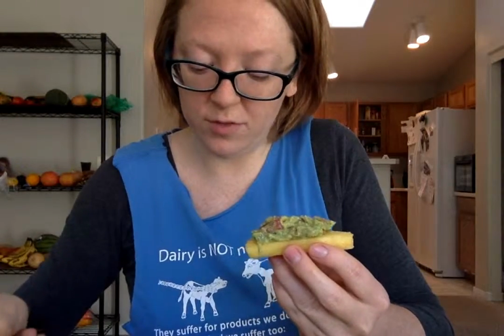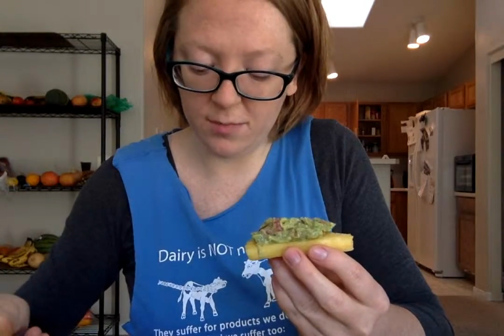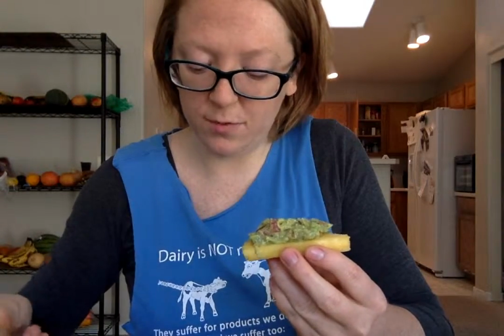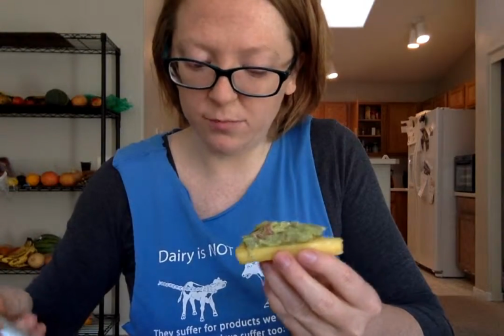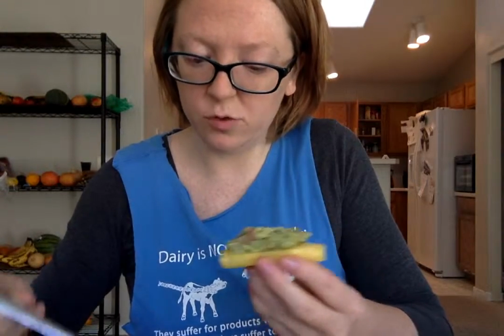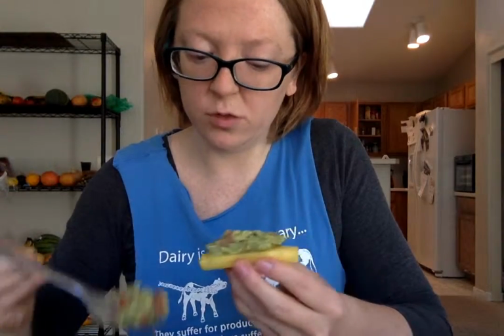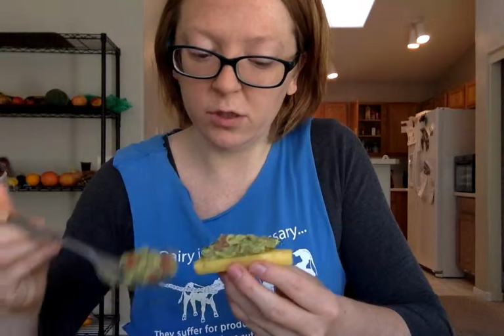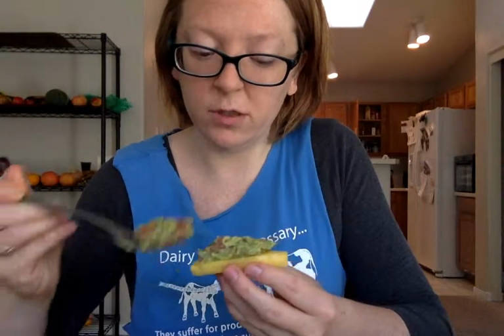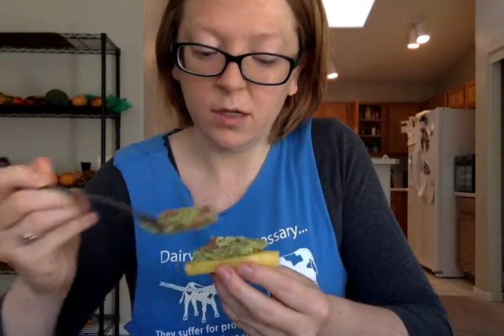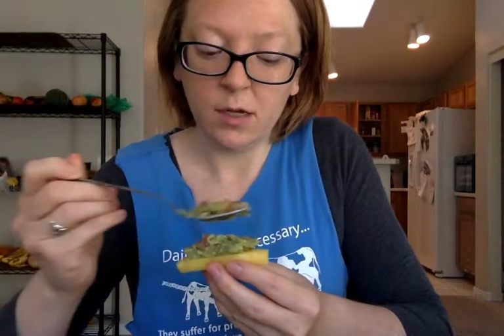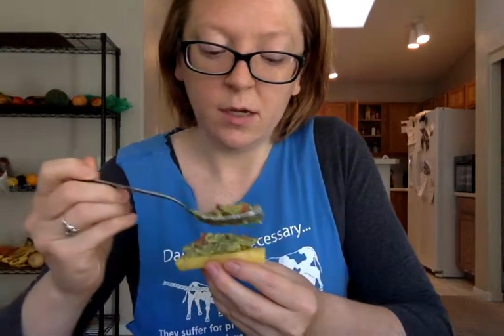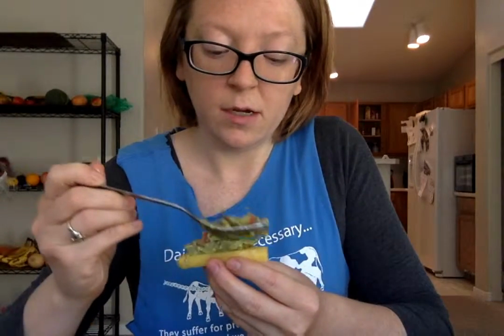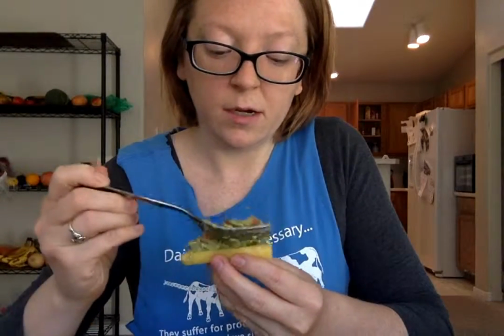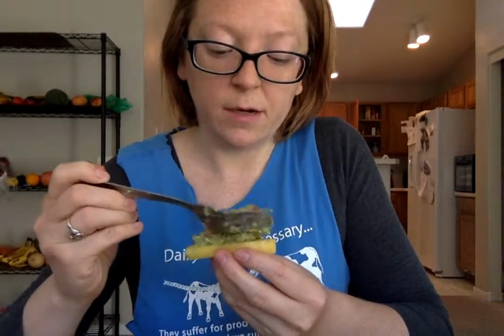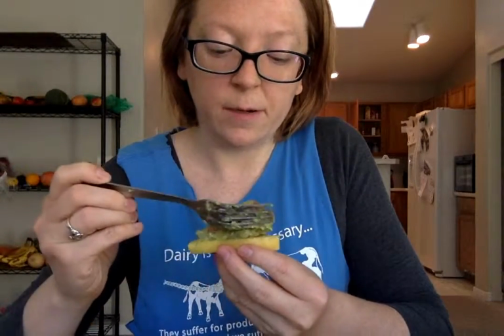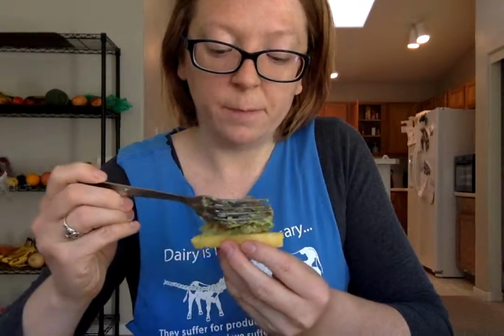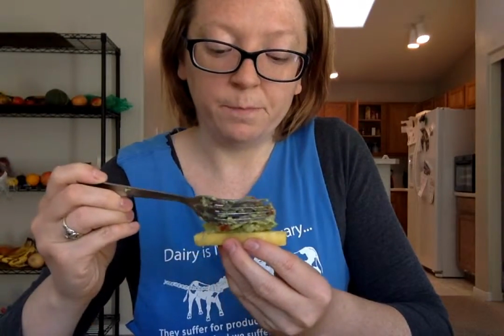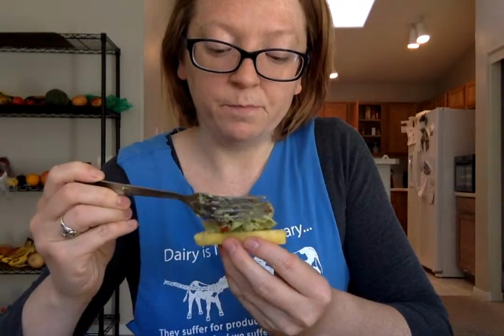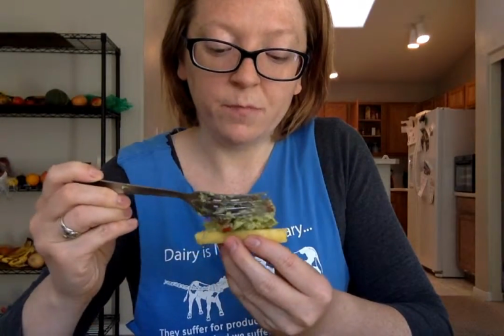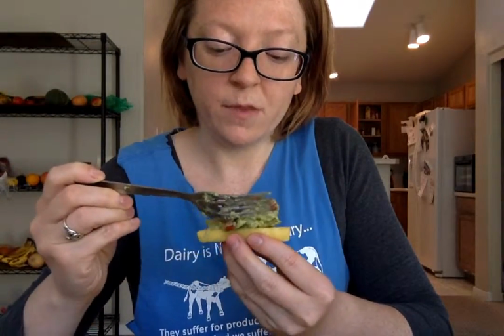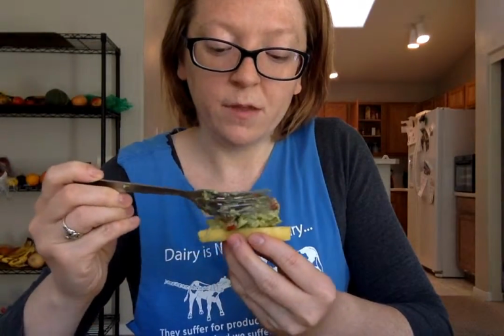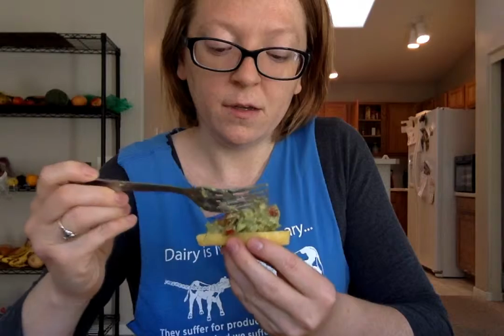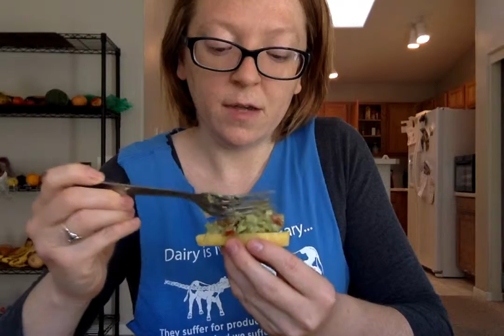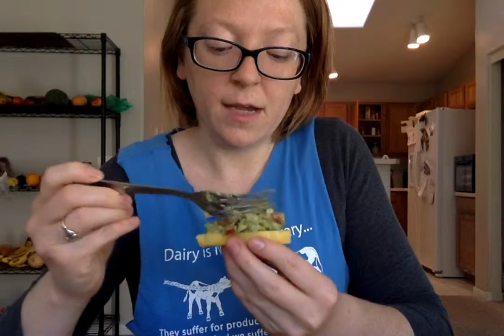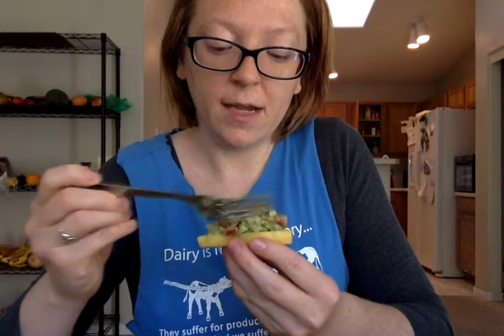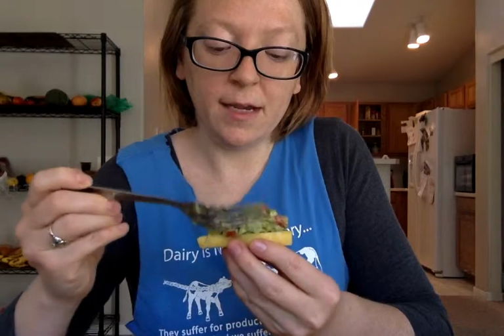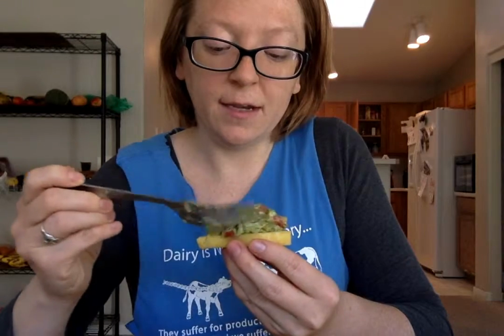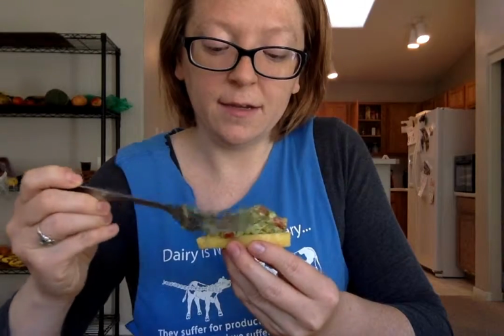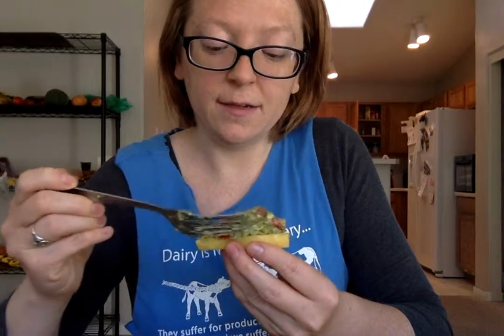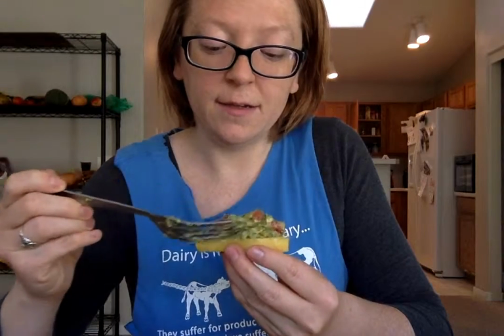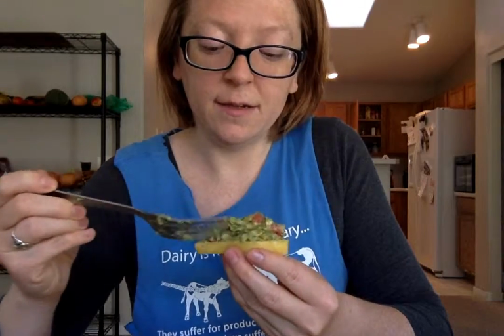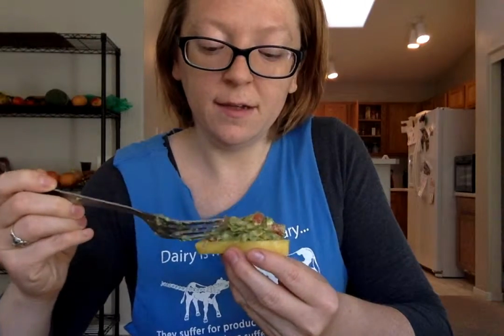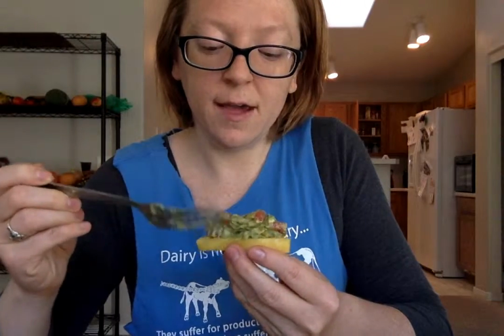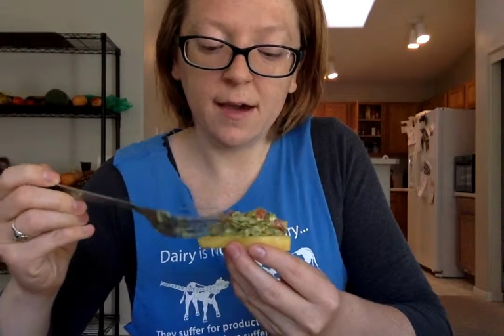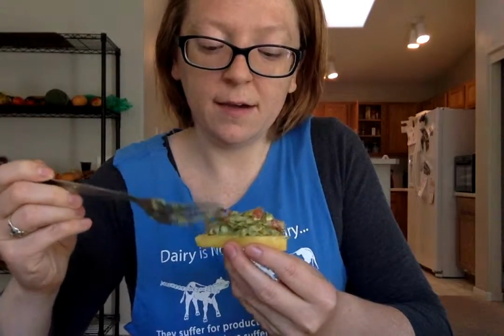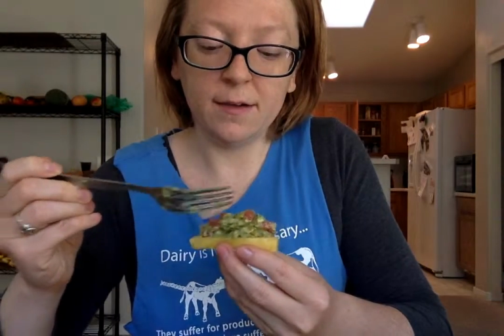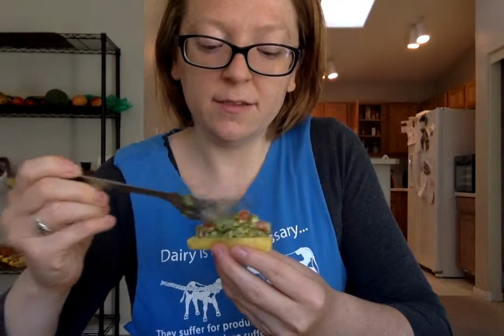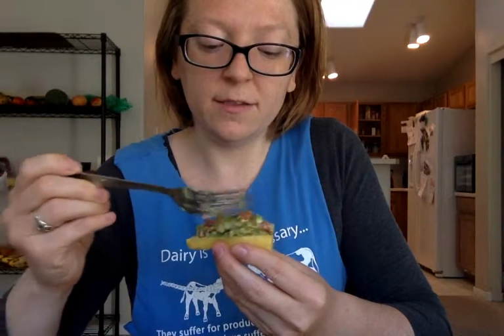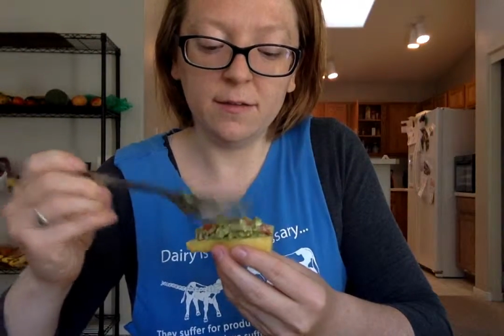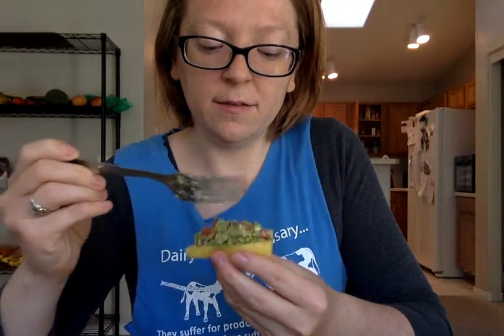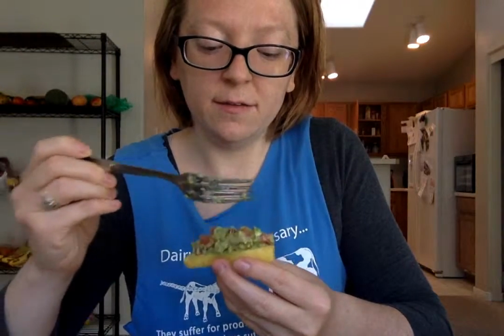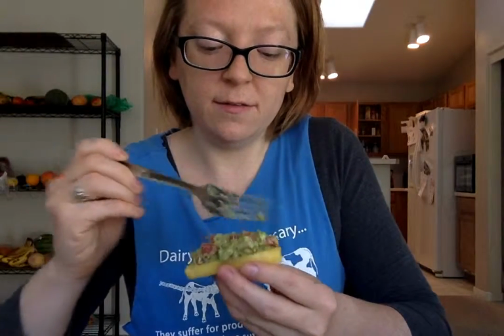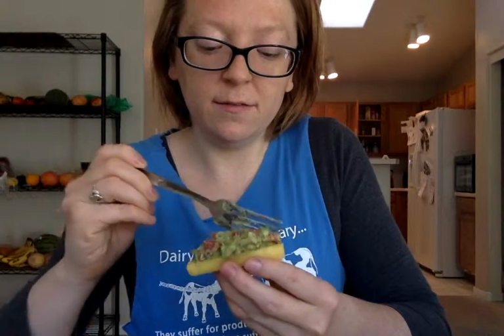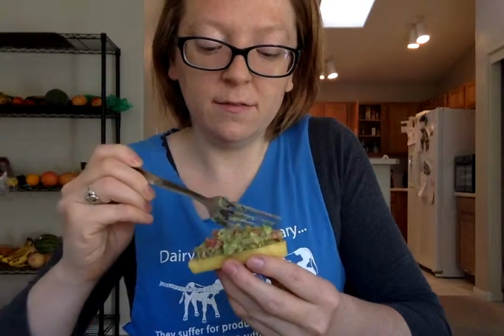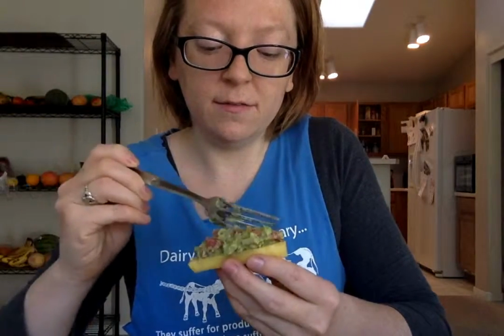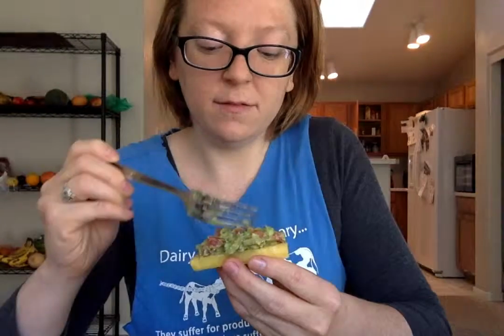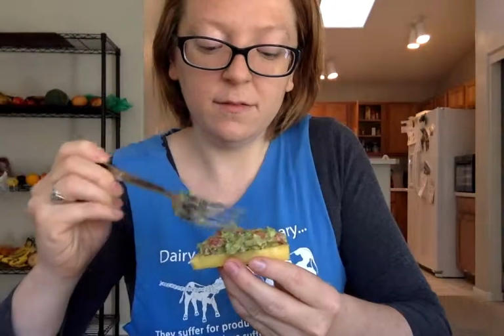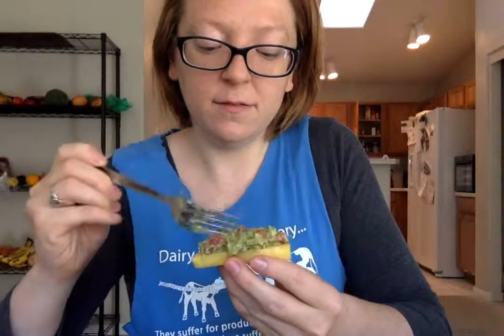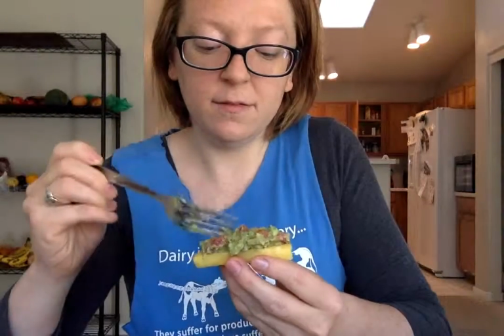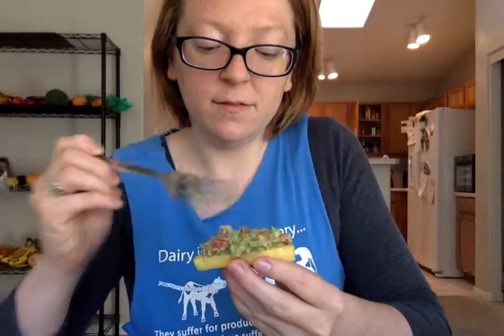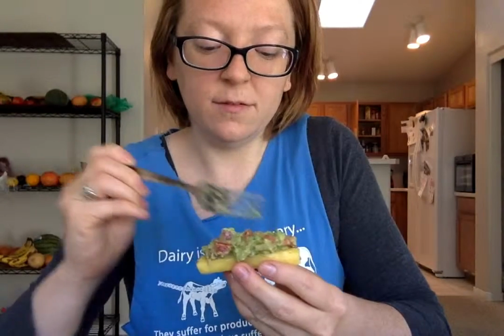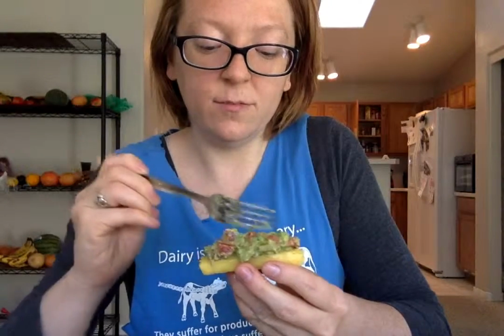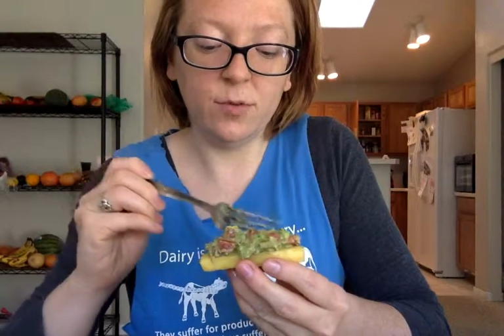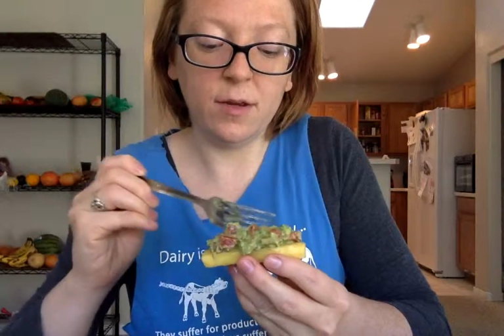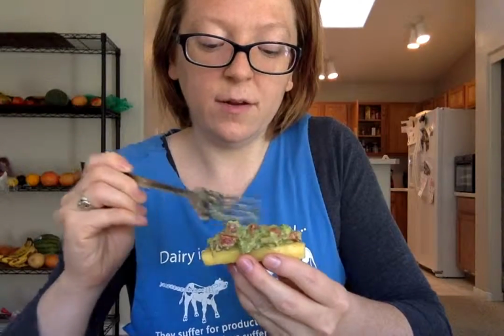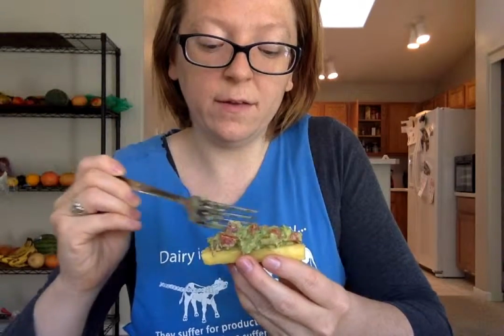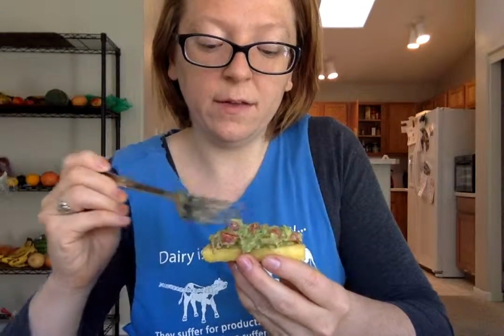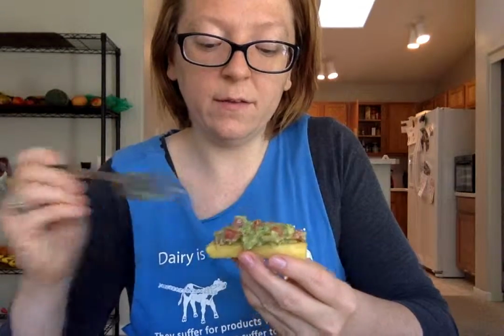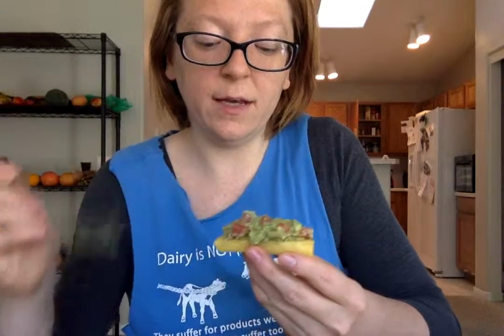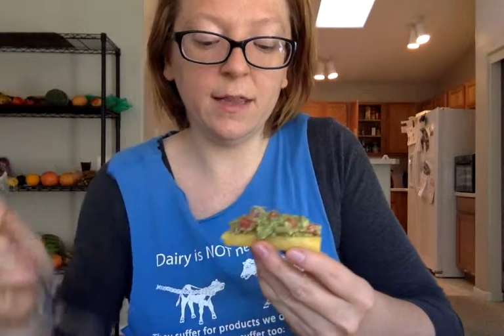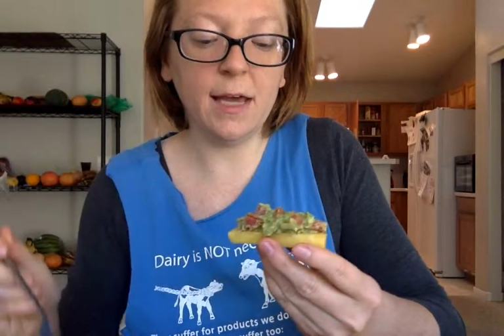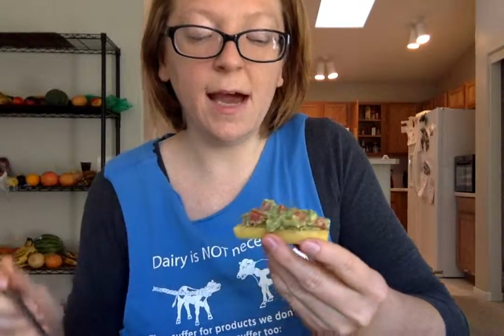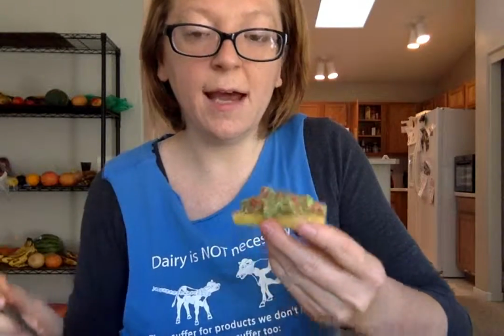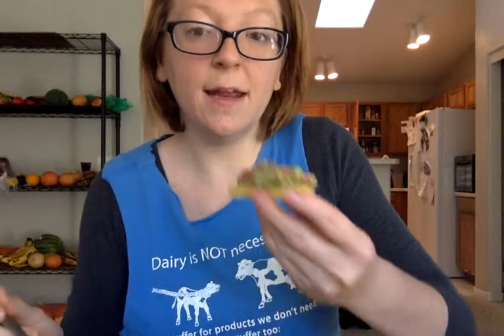What I am doing is basically just putting this mixture right on top of the pineapple. You can also dip, I'm sure. And yeah, put it on there like that.